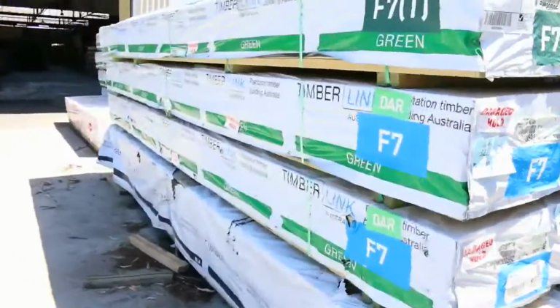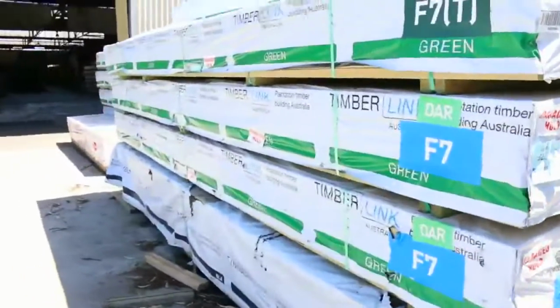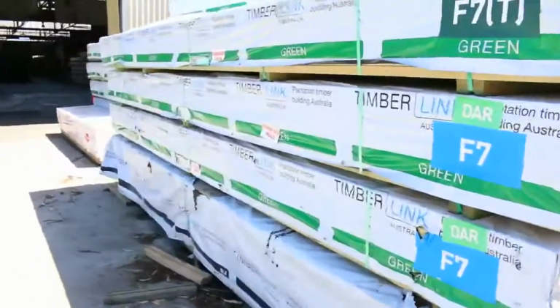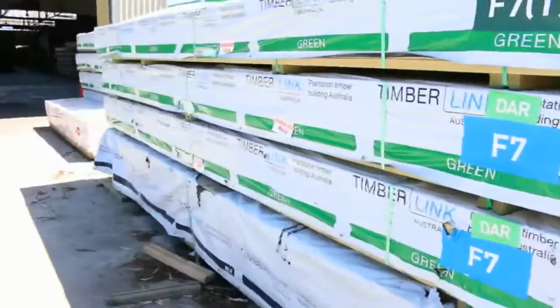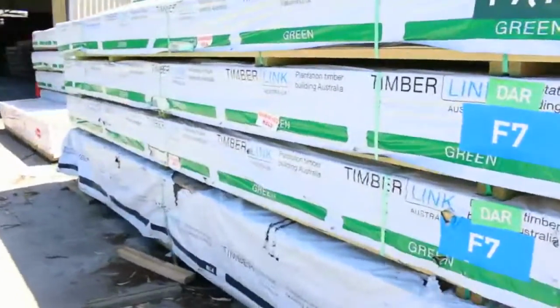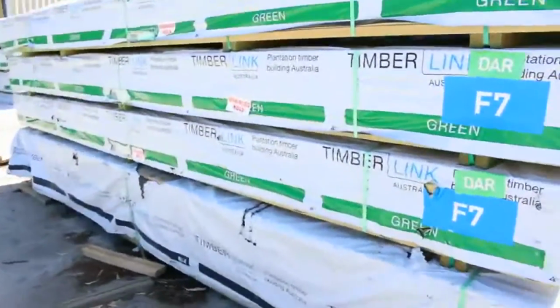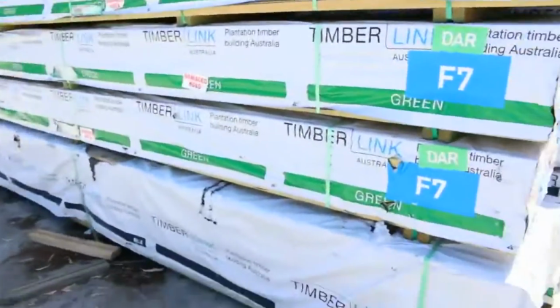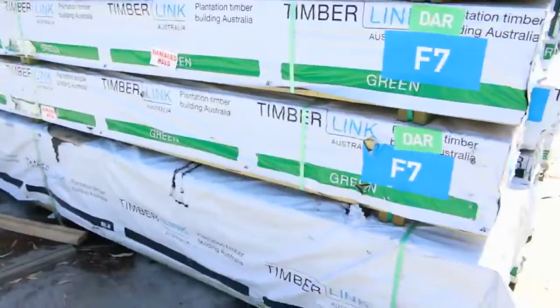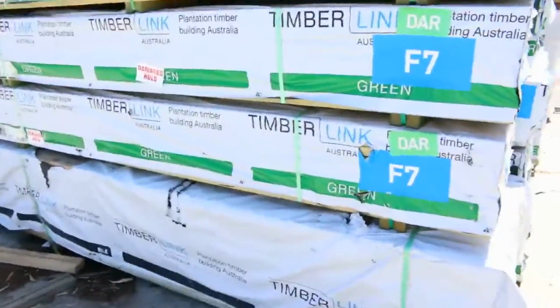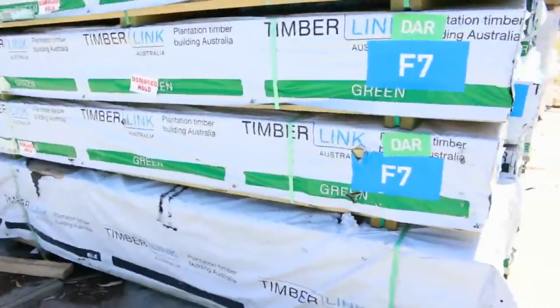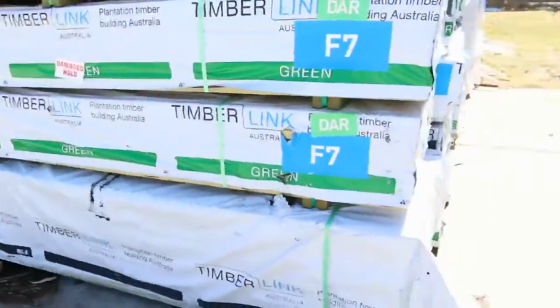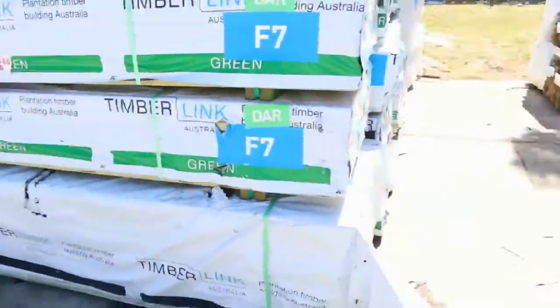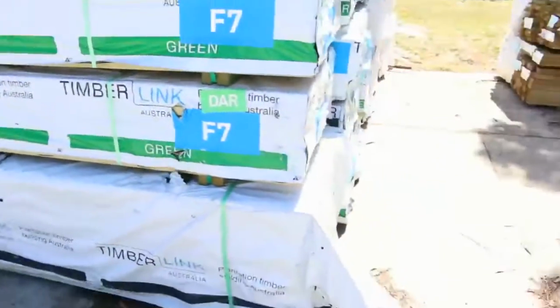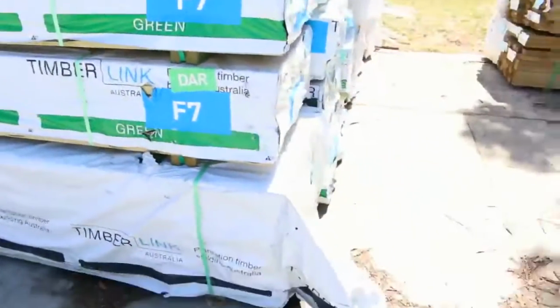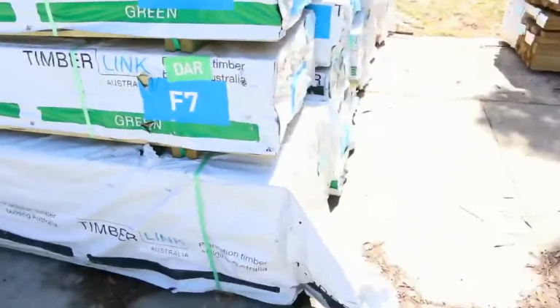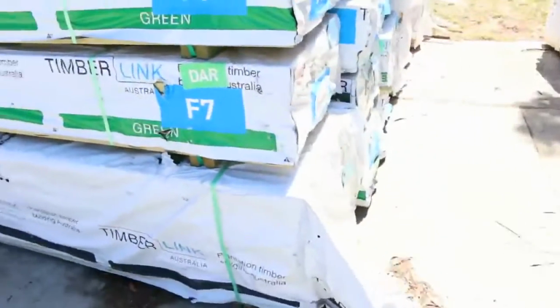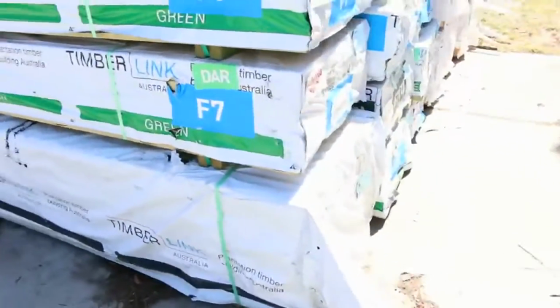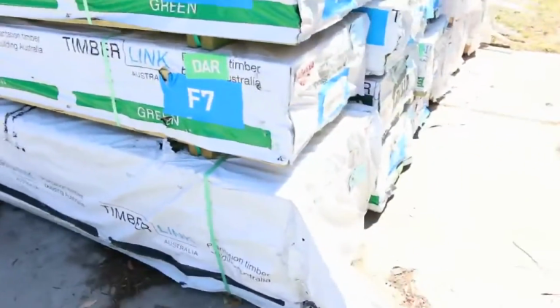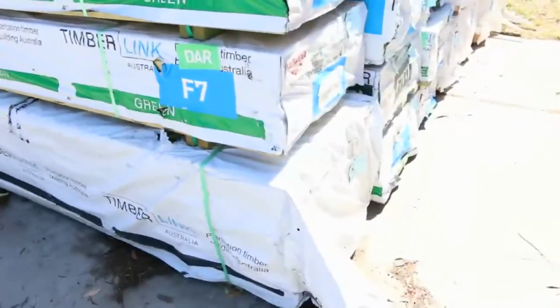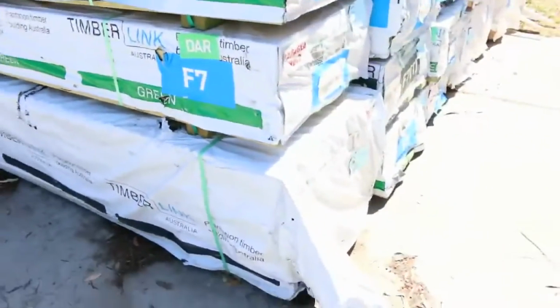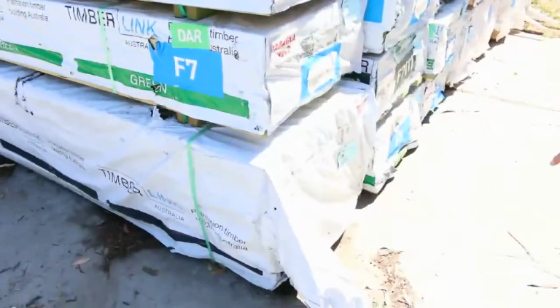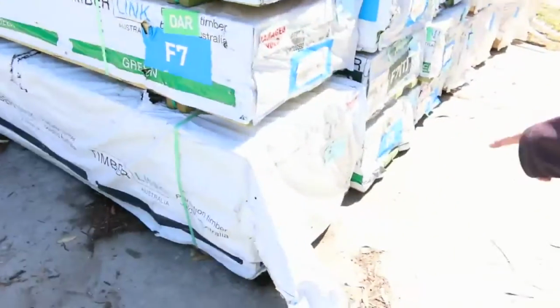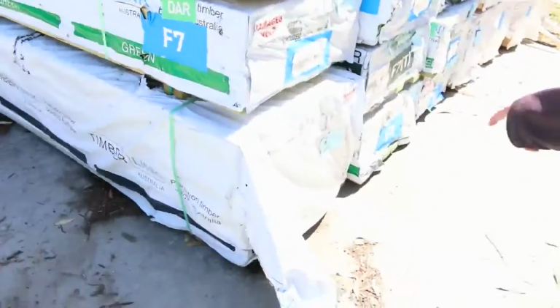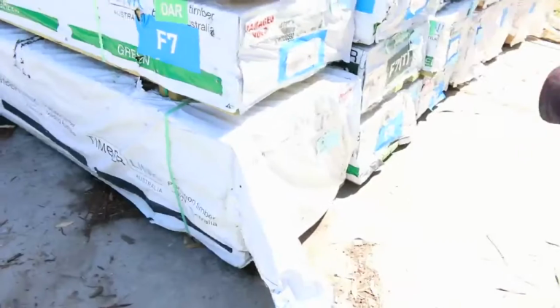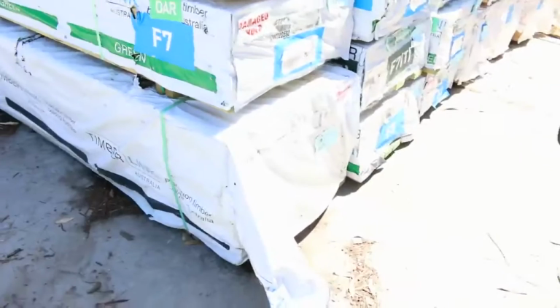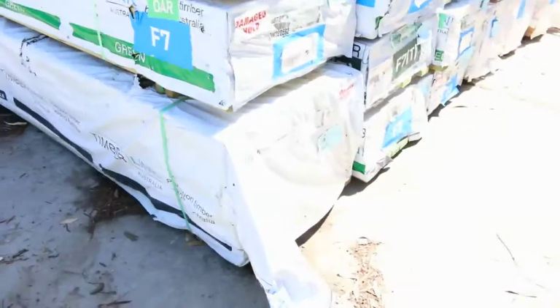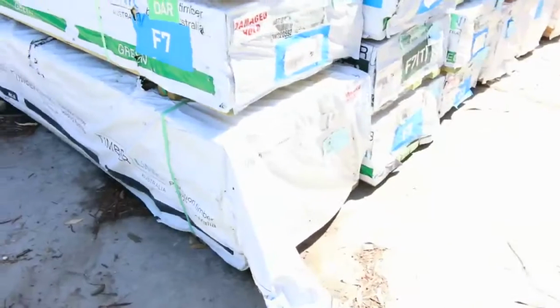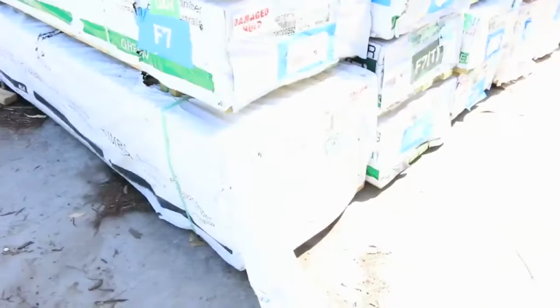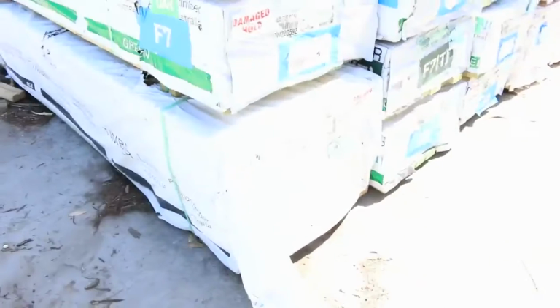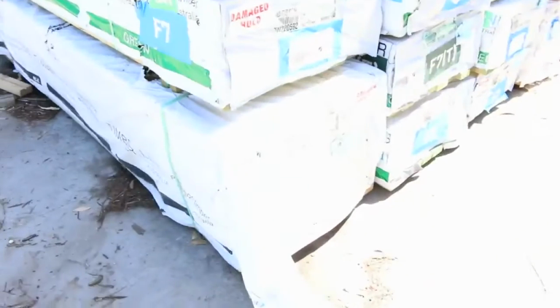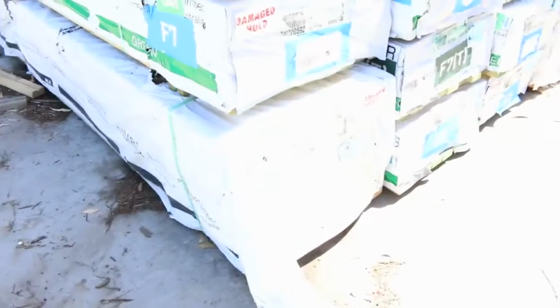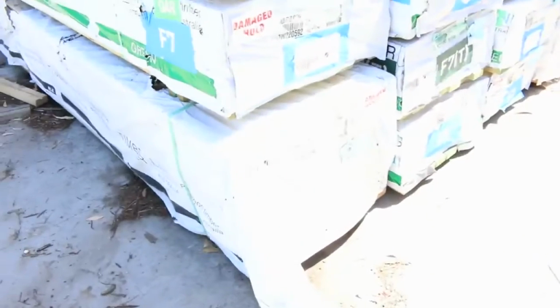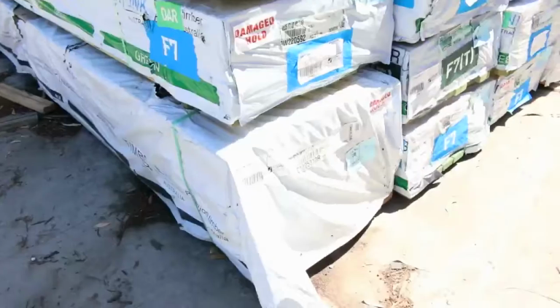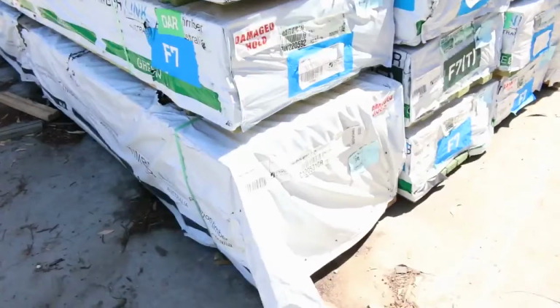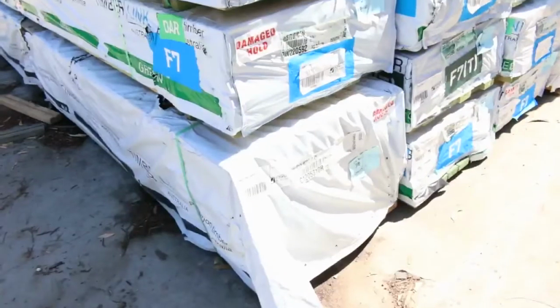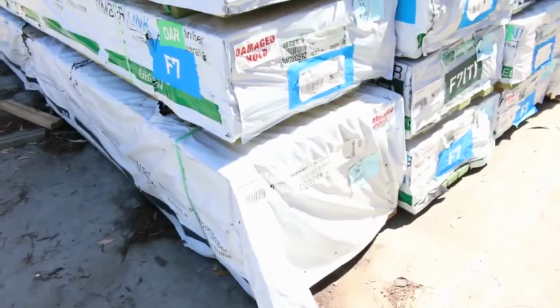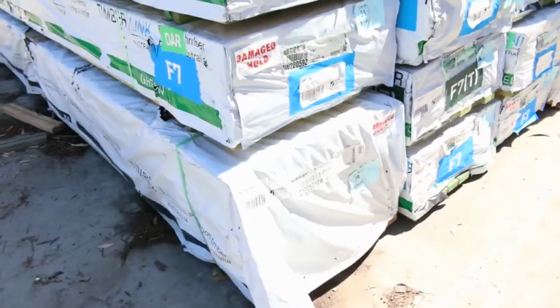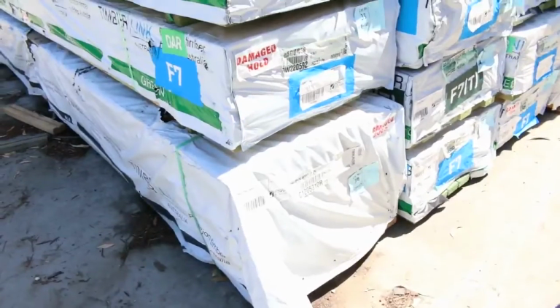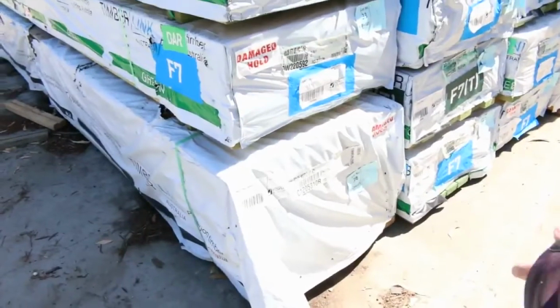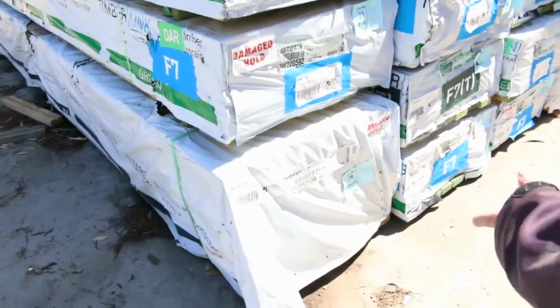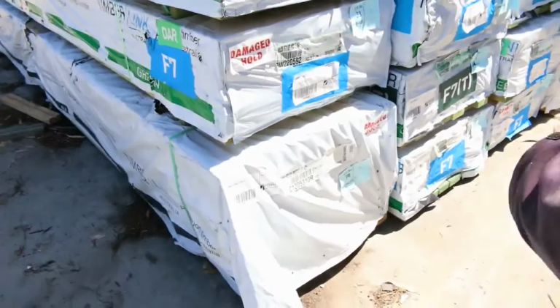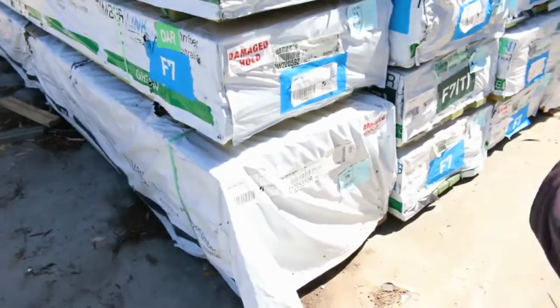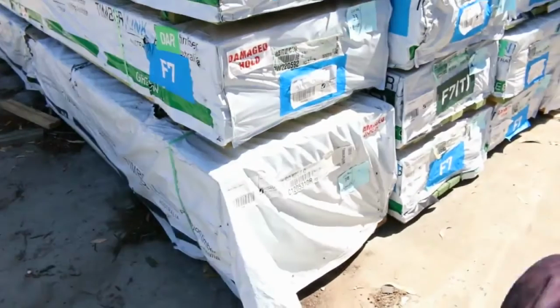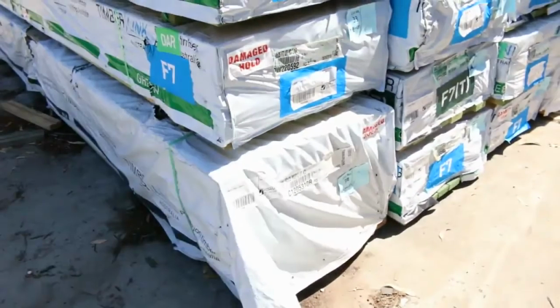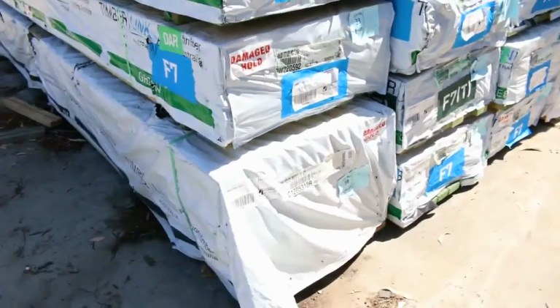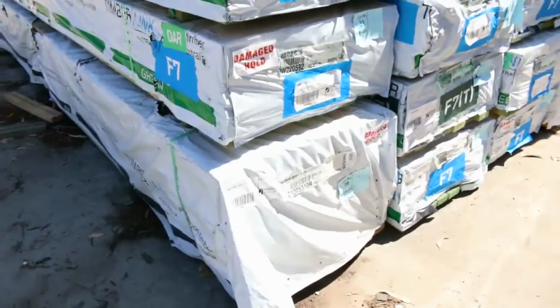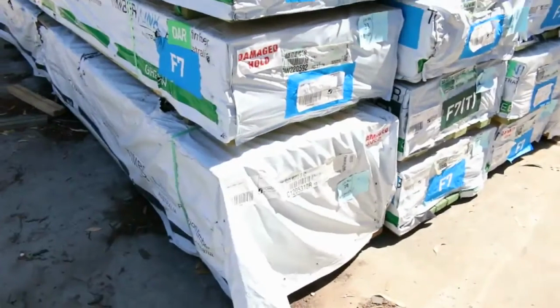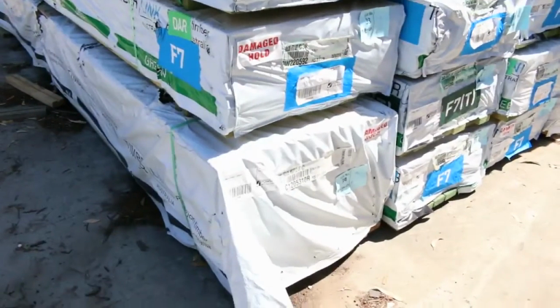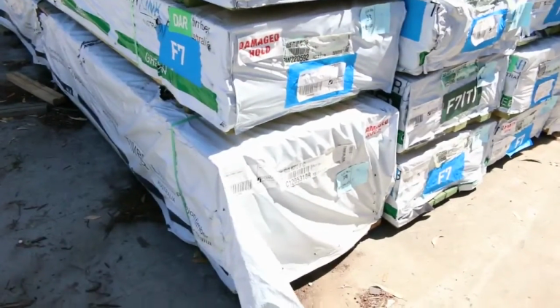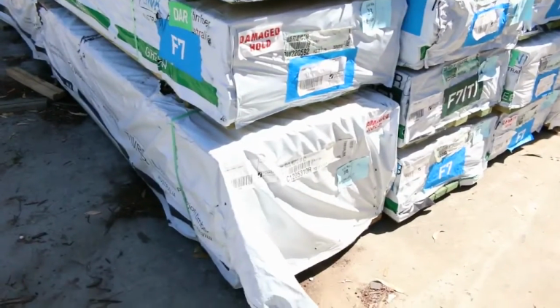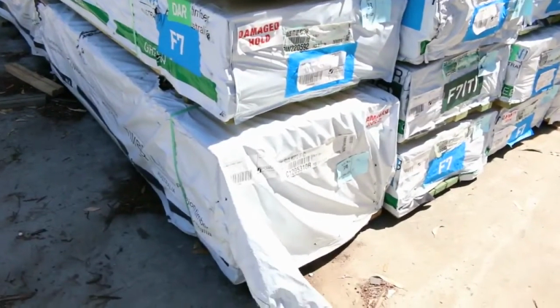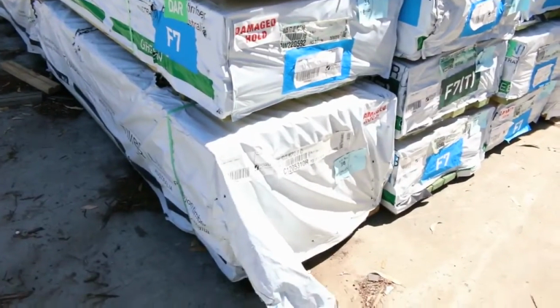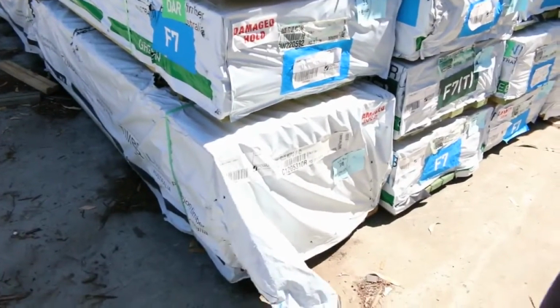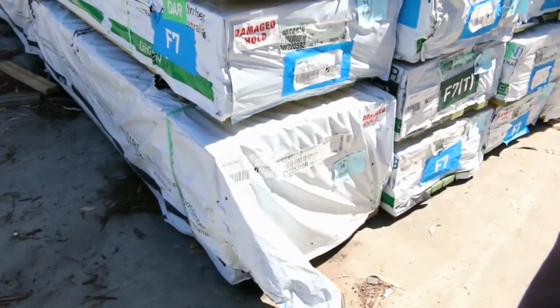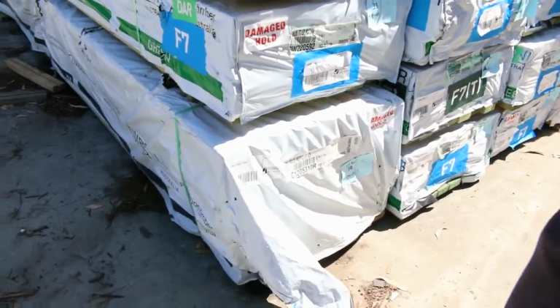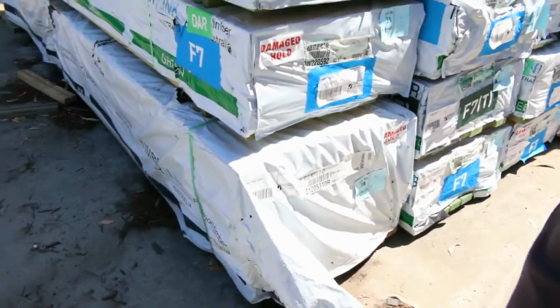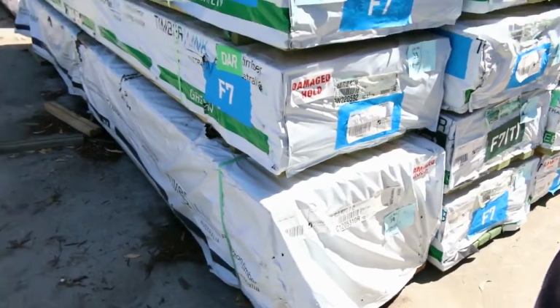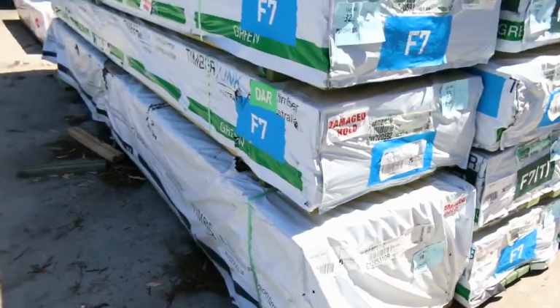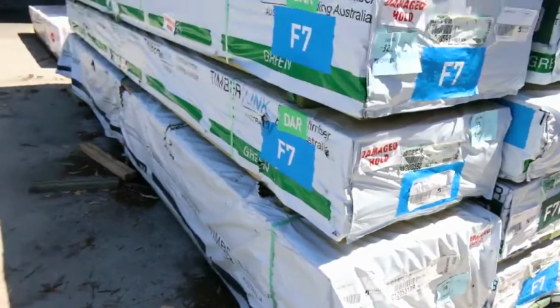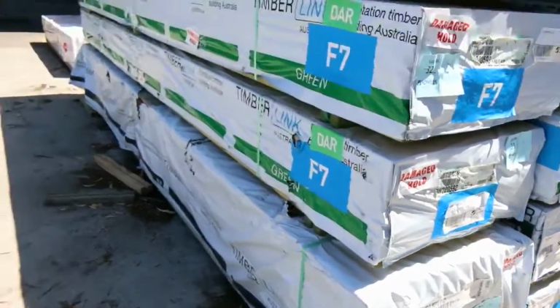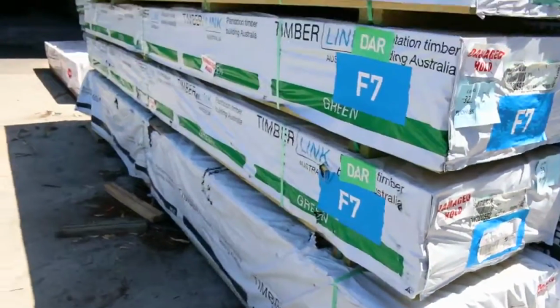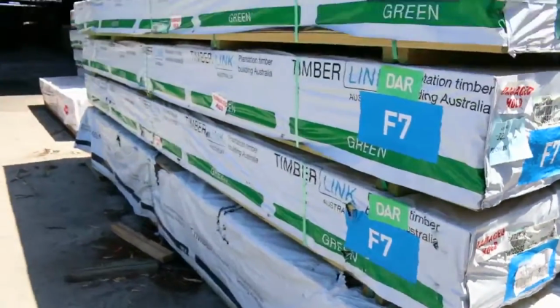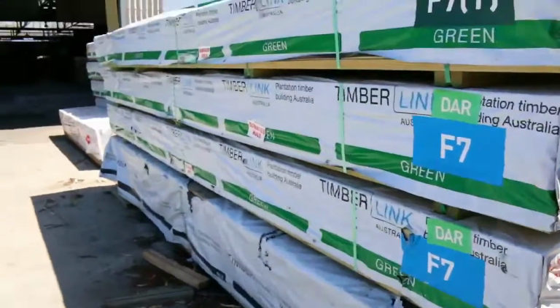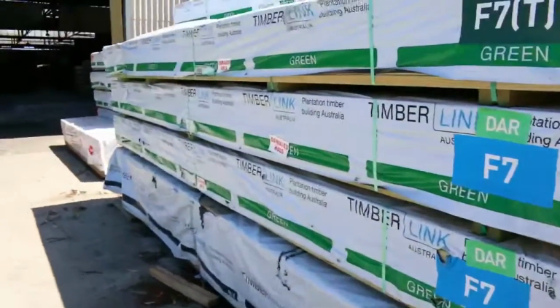On the bottom there, lot number 34 is one hiding away. 90x35 MGP12 pine, pack of 4.8s in that one as well - lot 34.